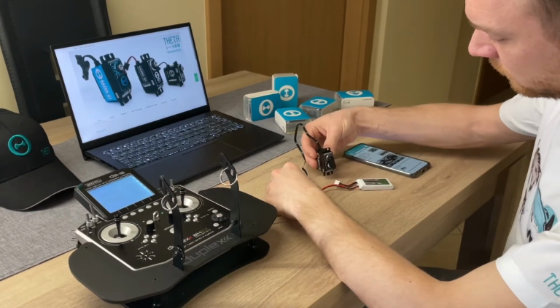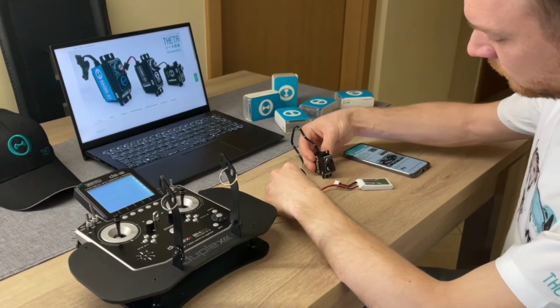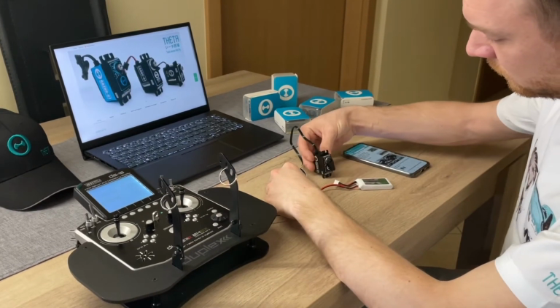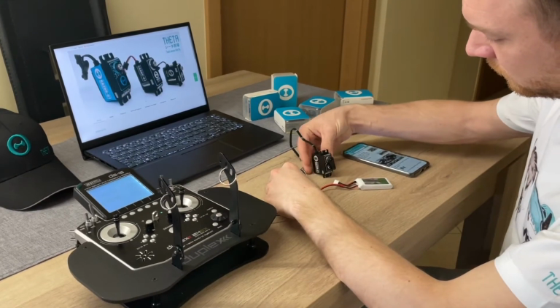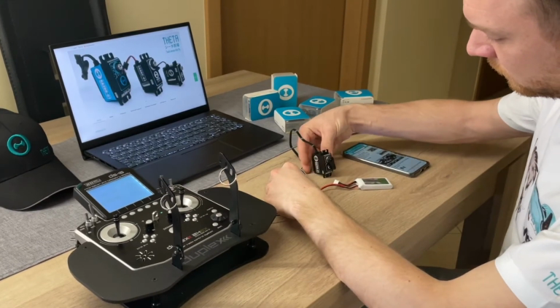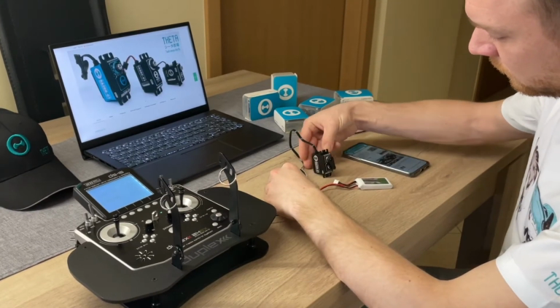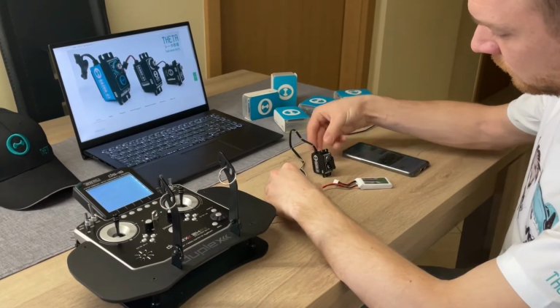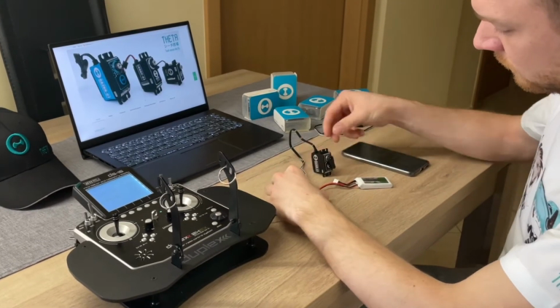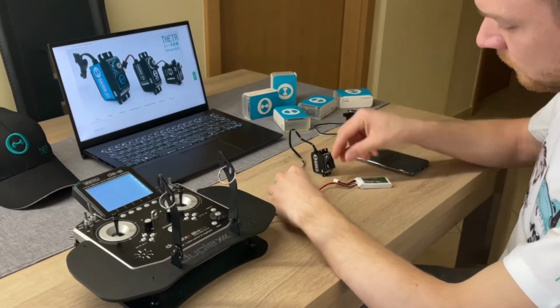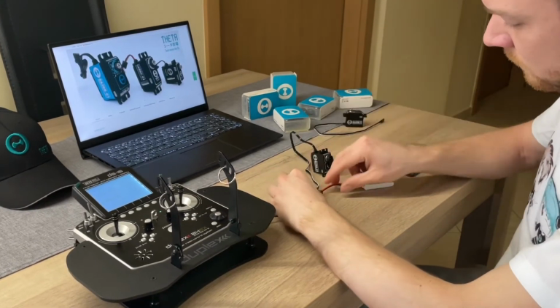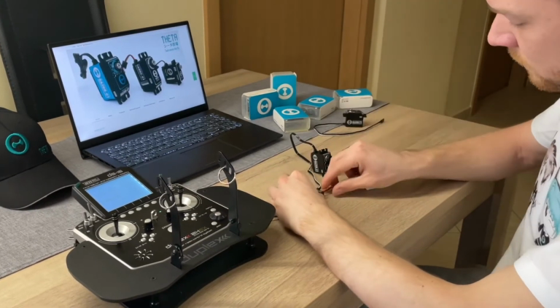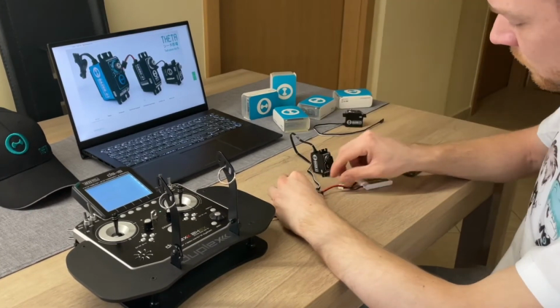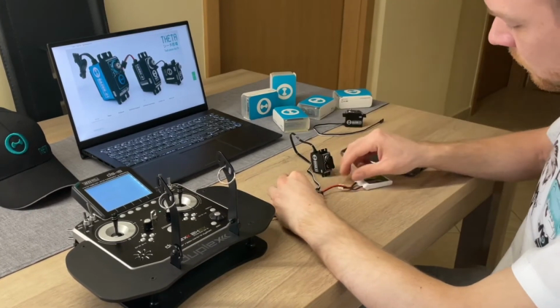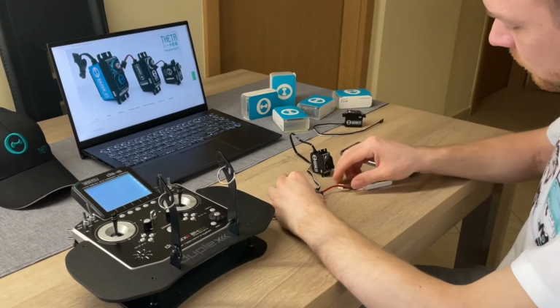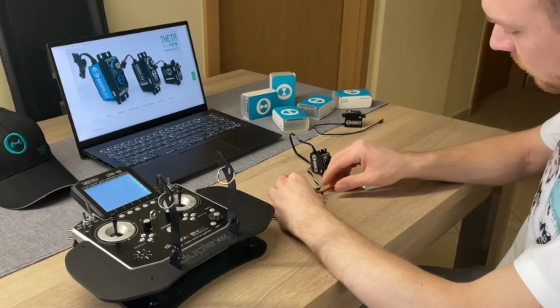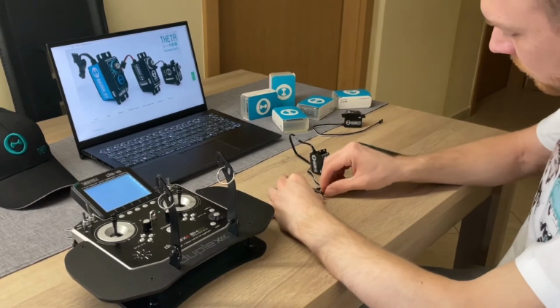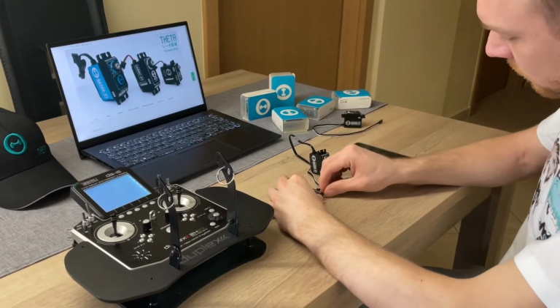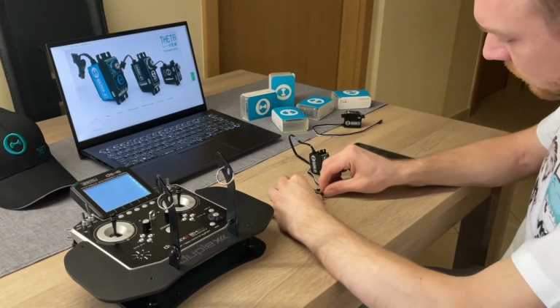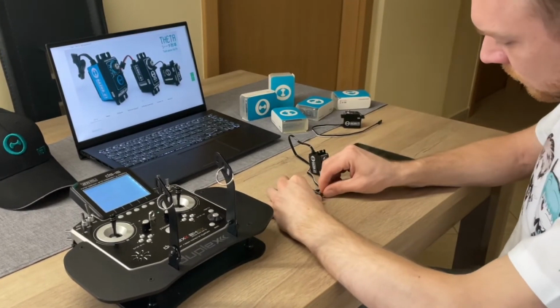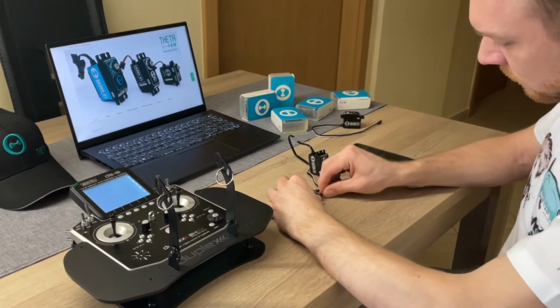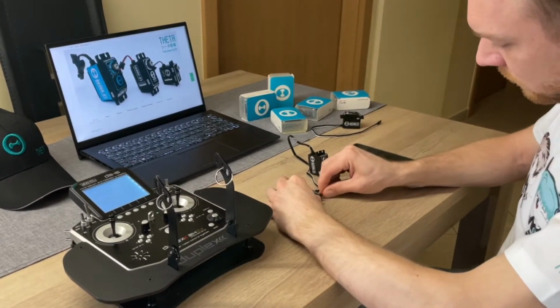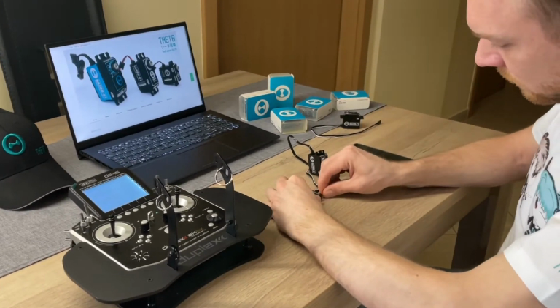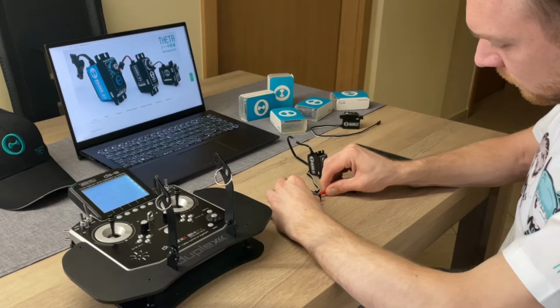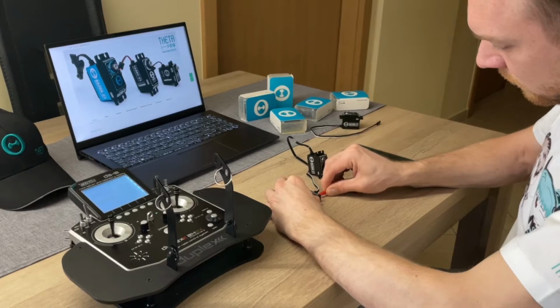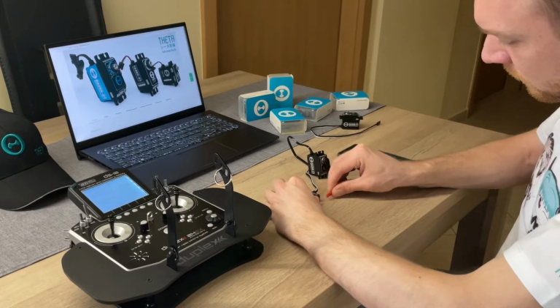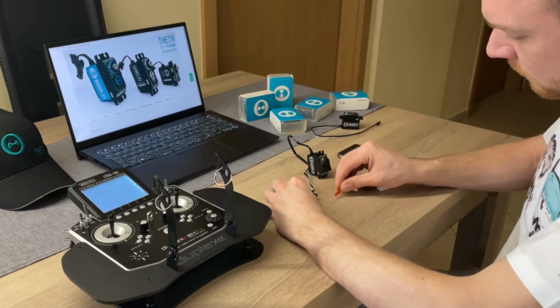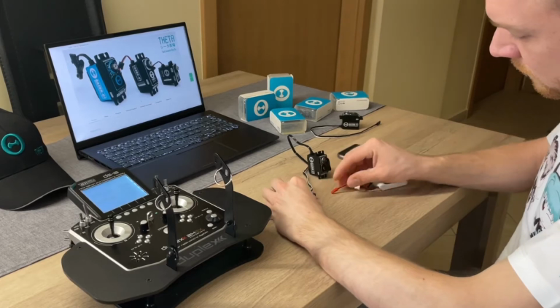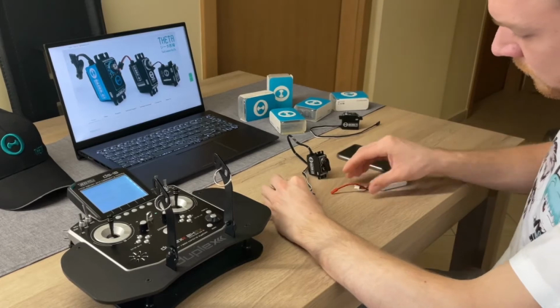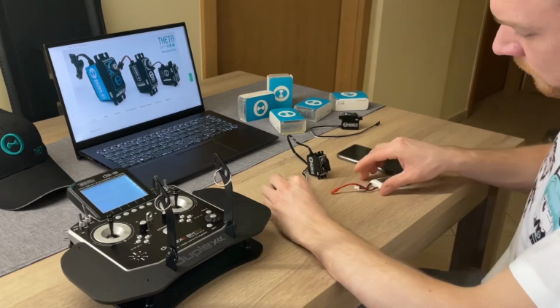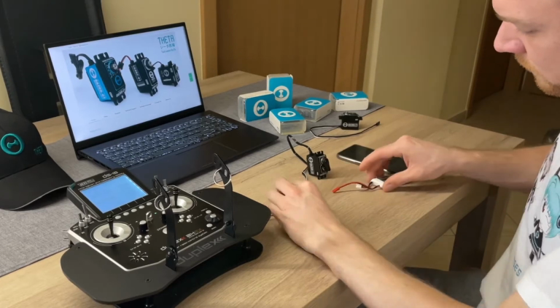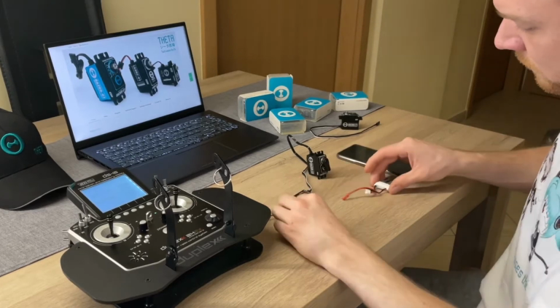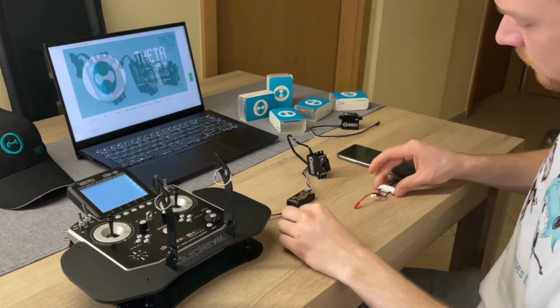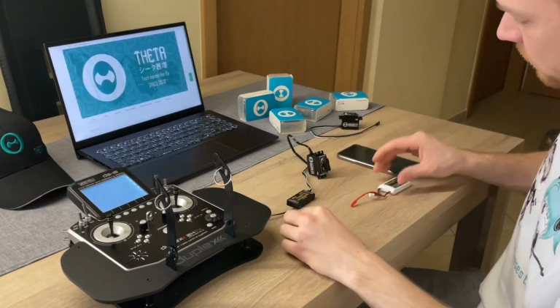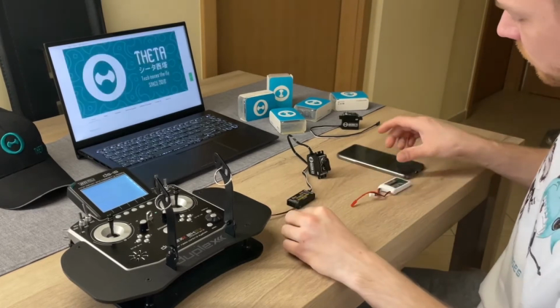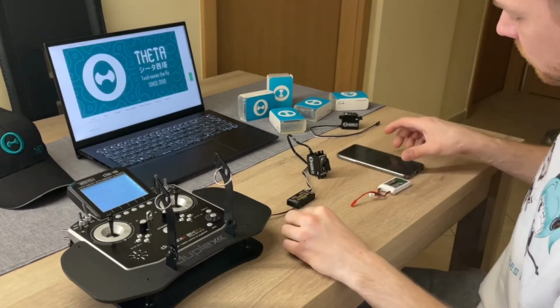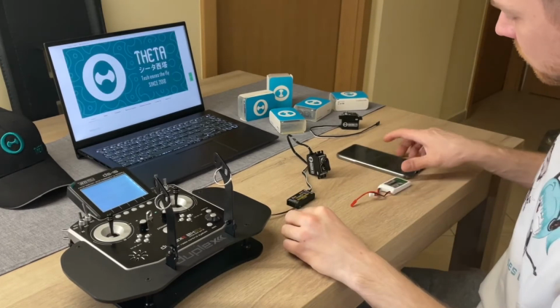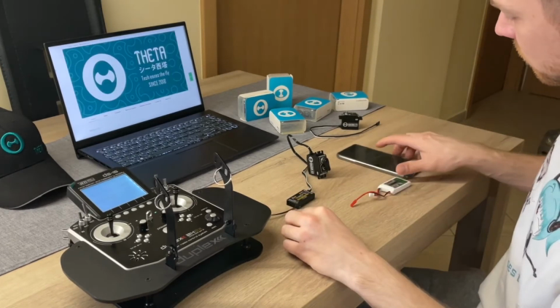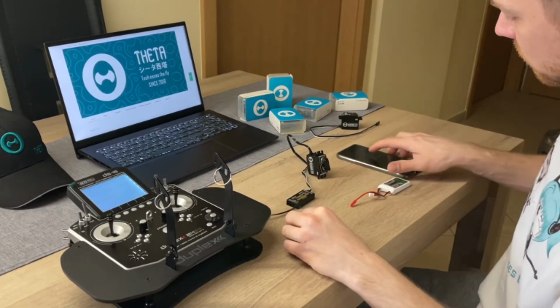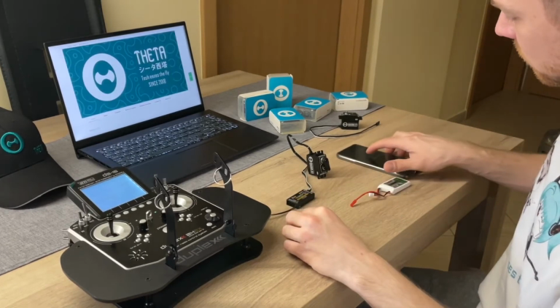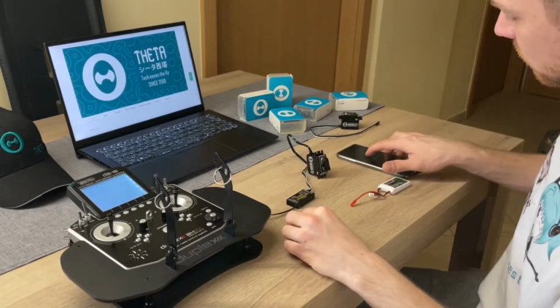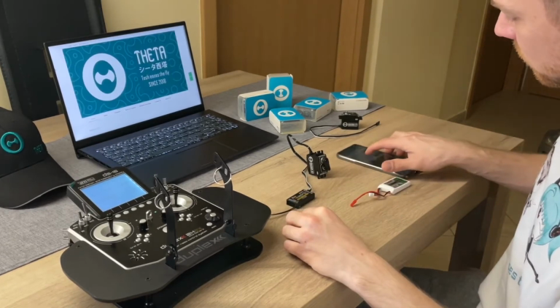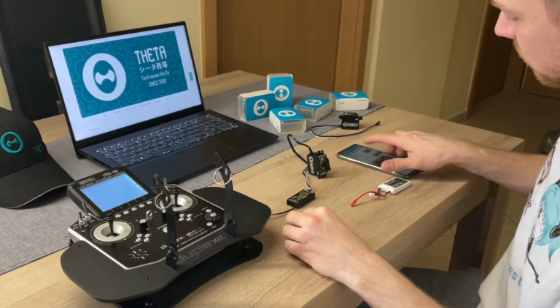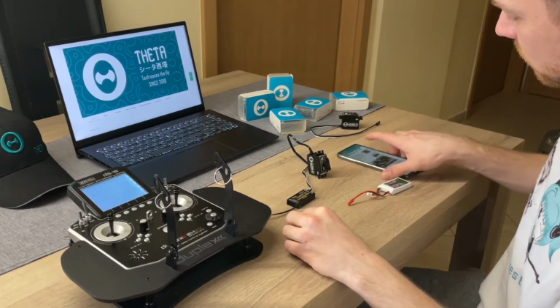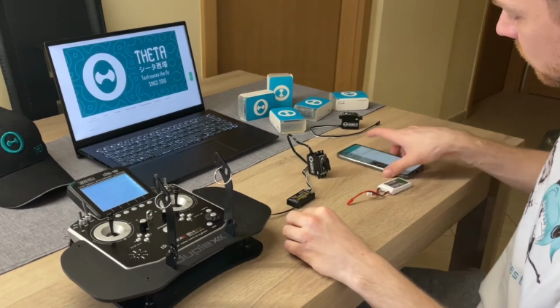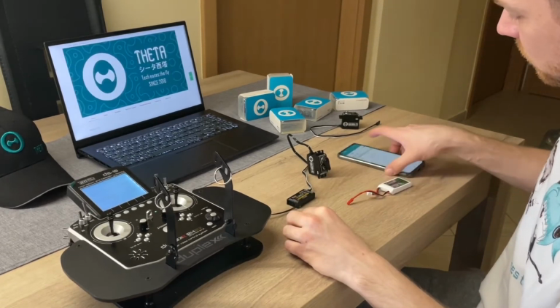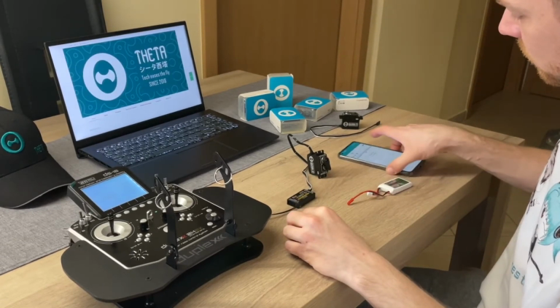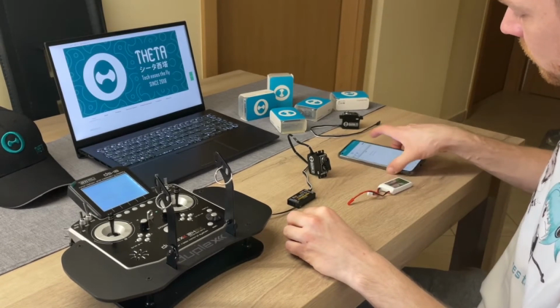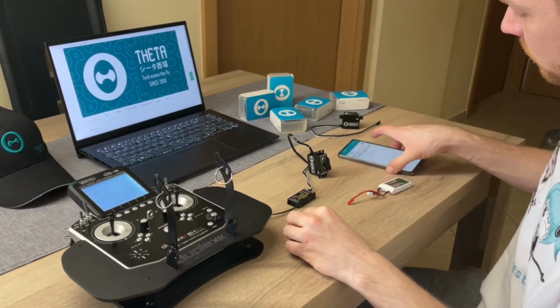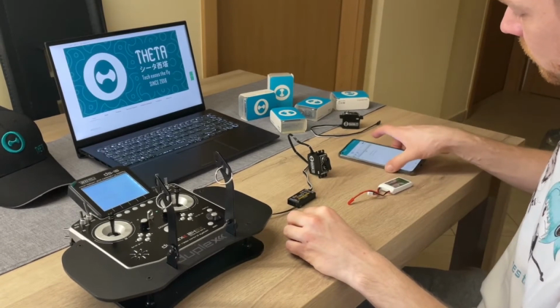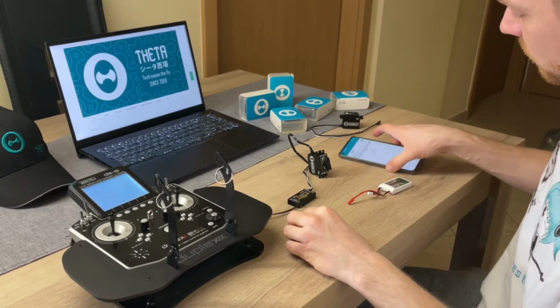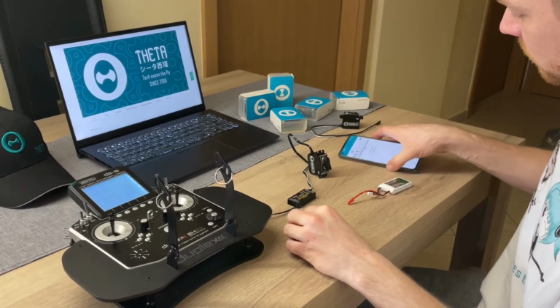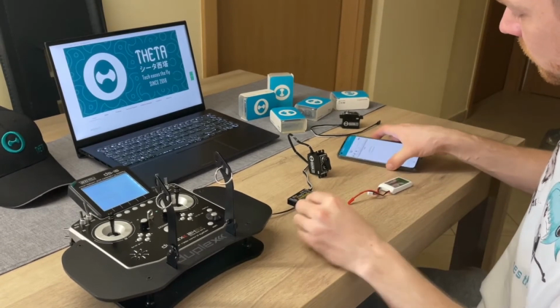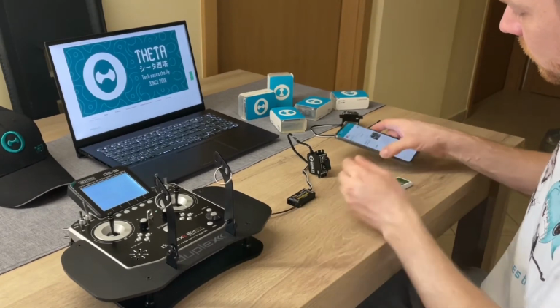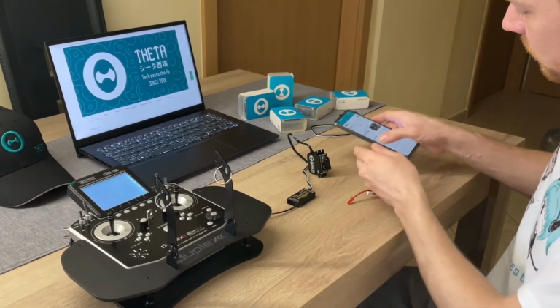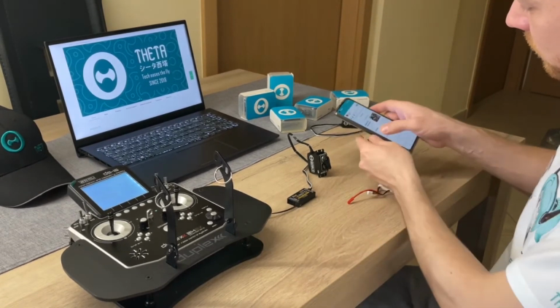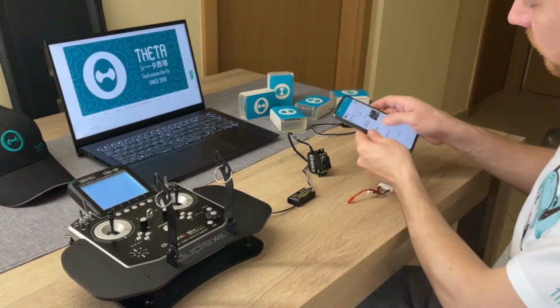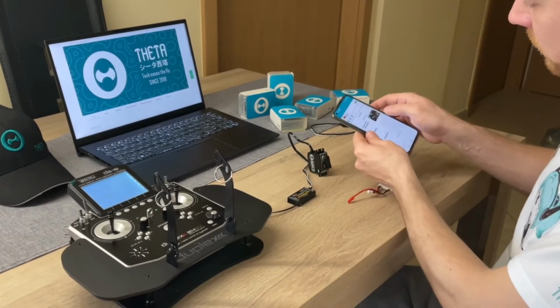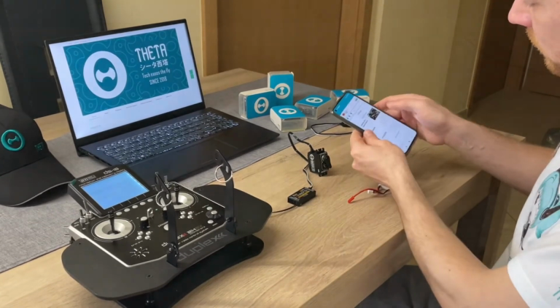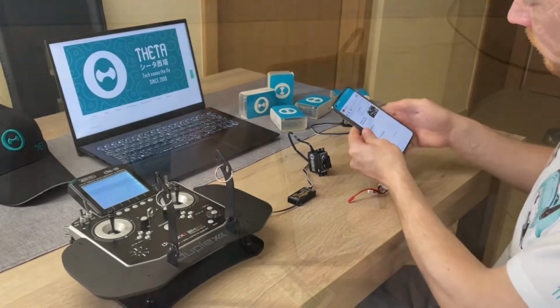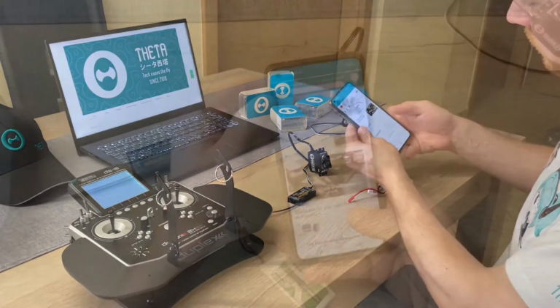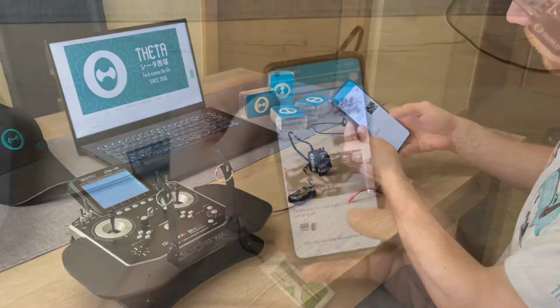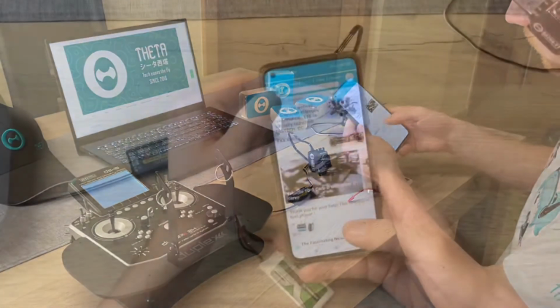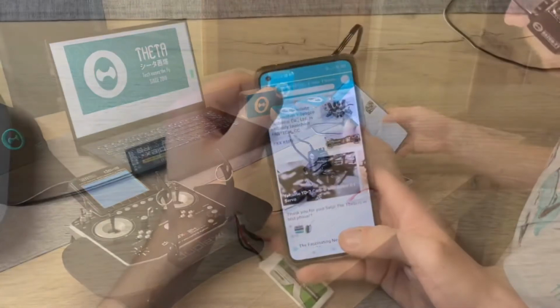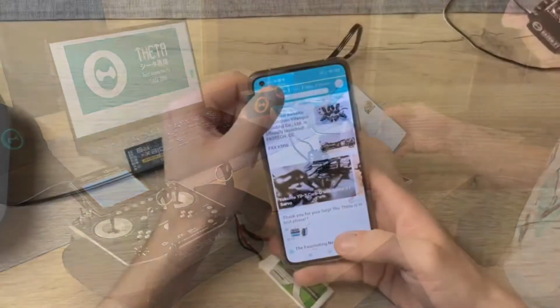Pull the battery down so that the servo is not under power, then read via NFC using the Tato application.